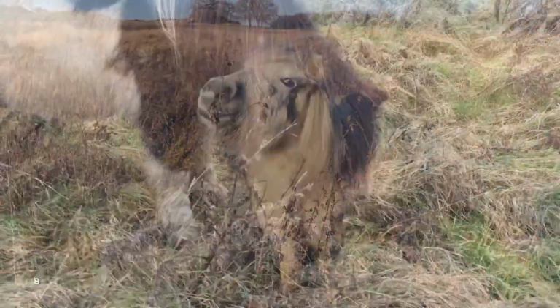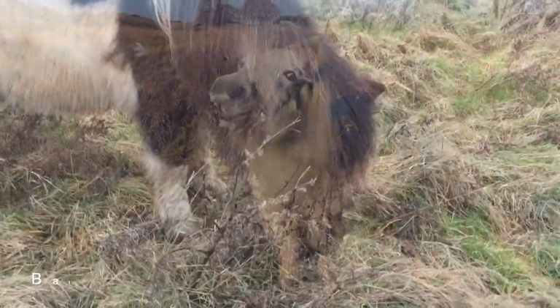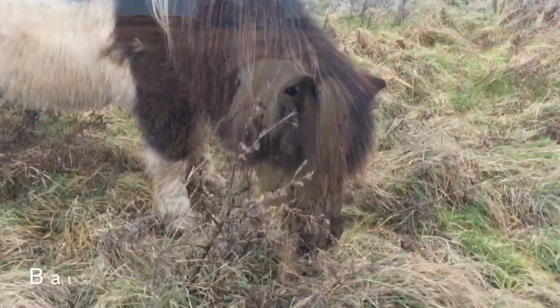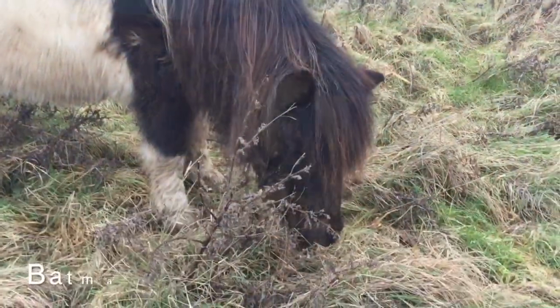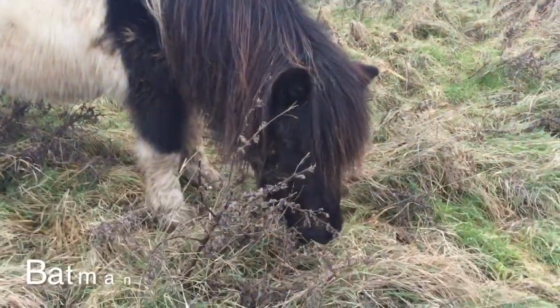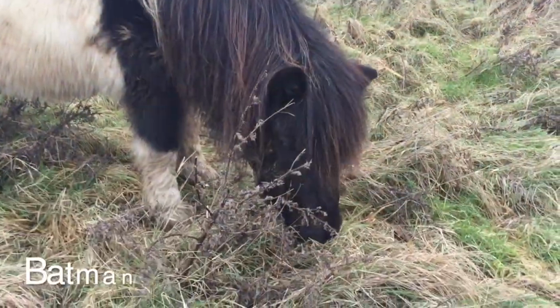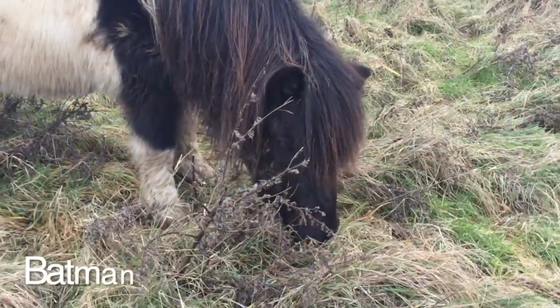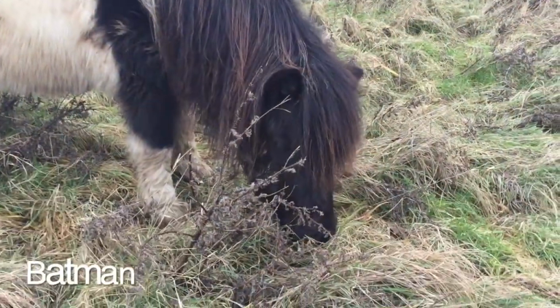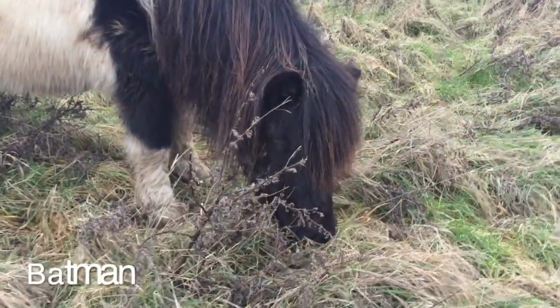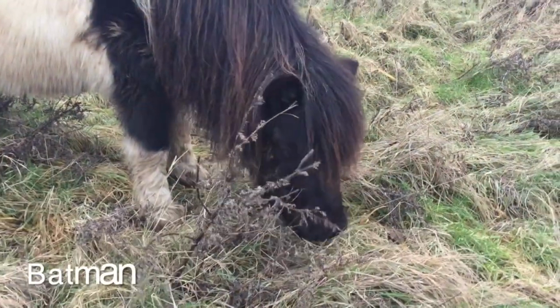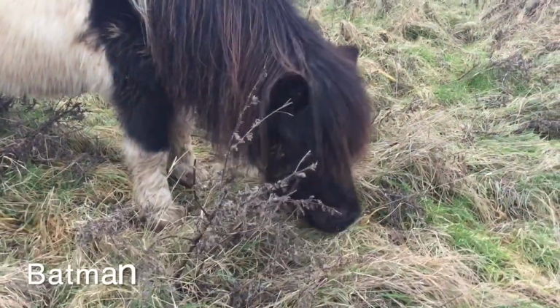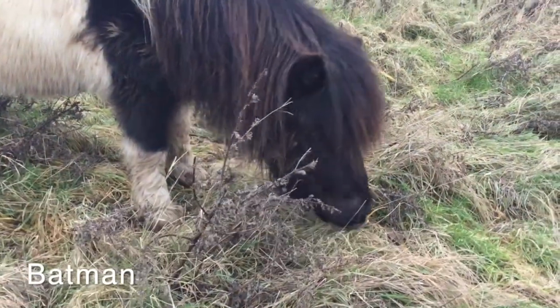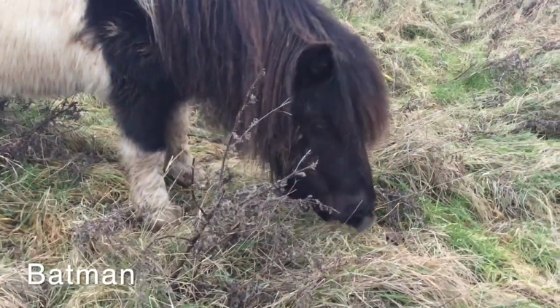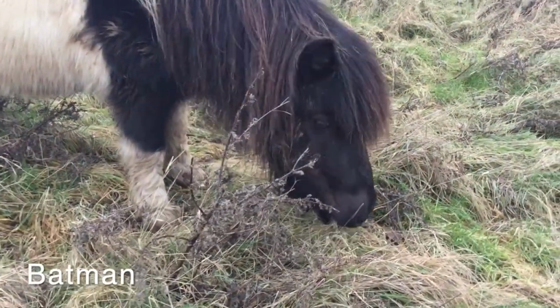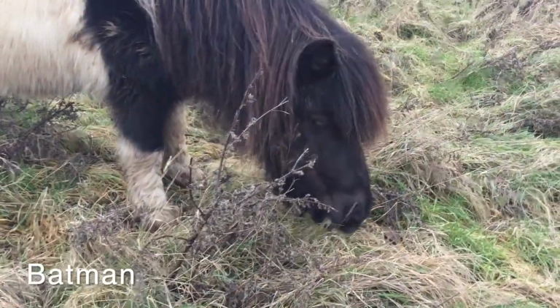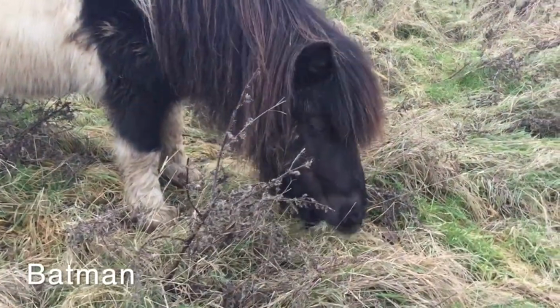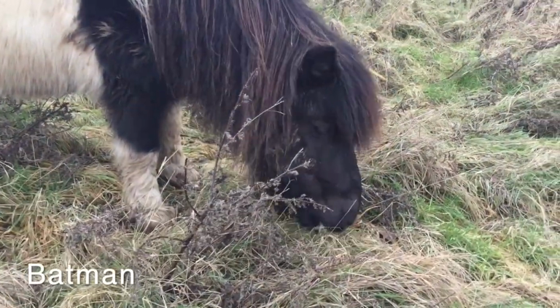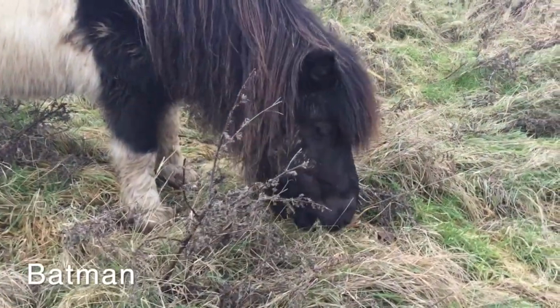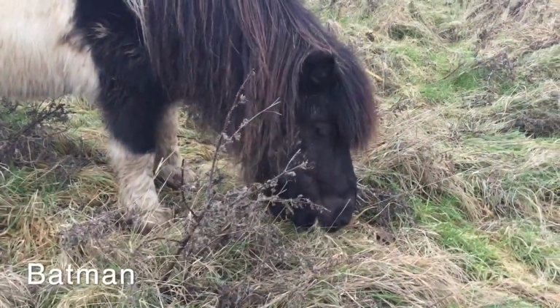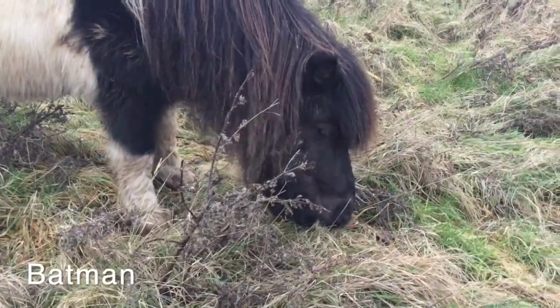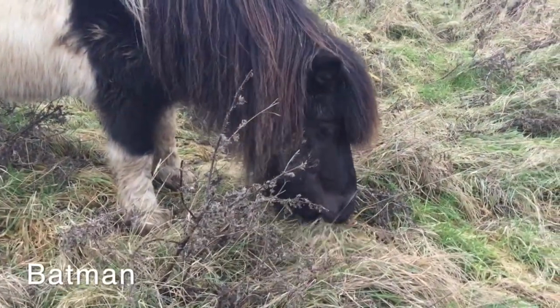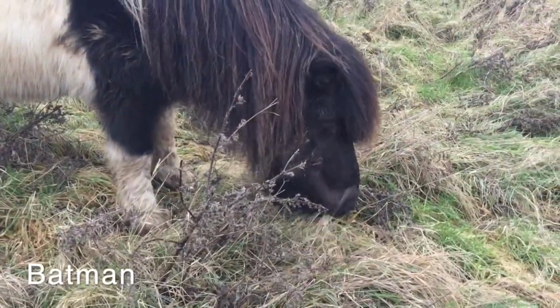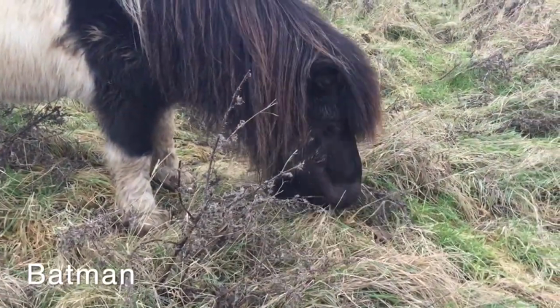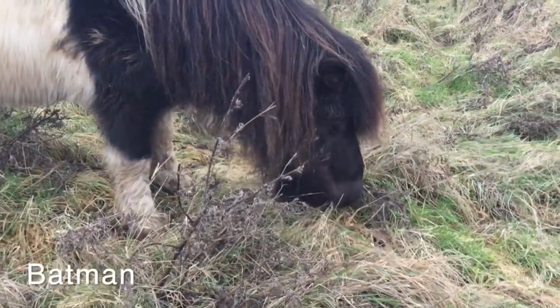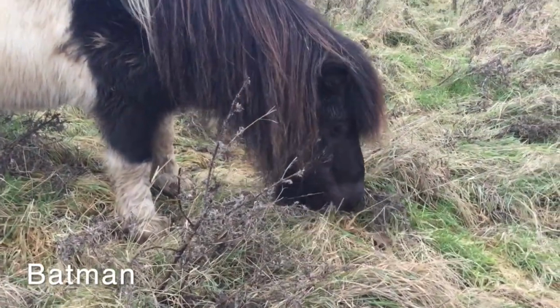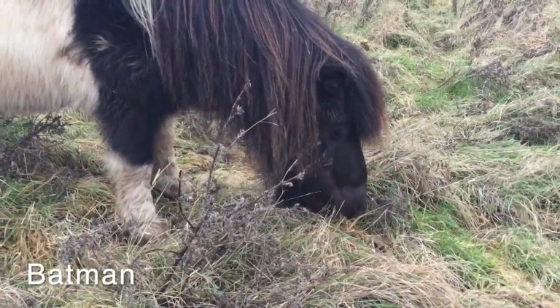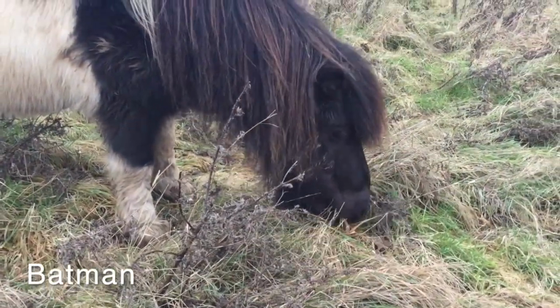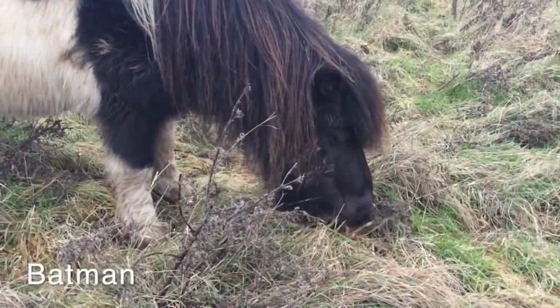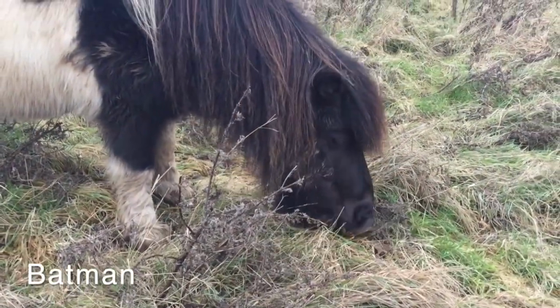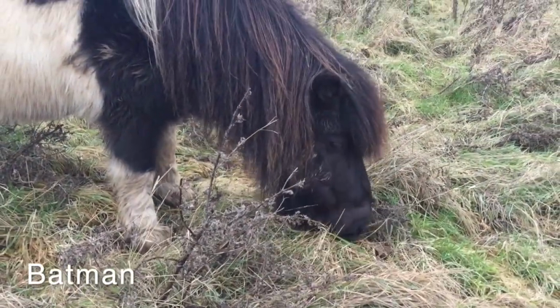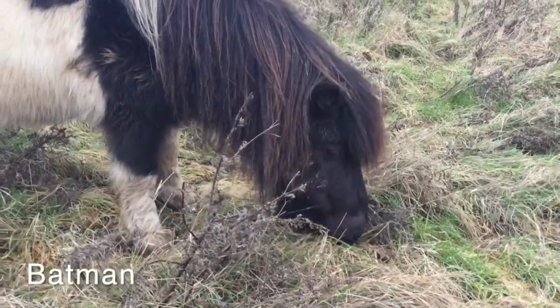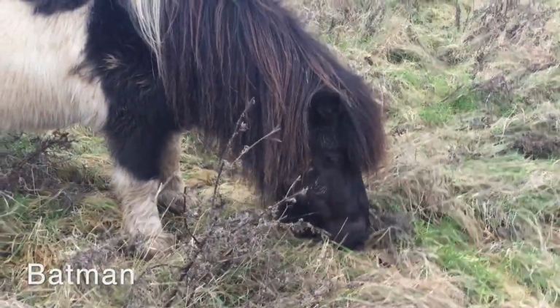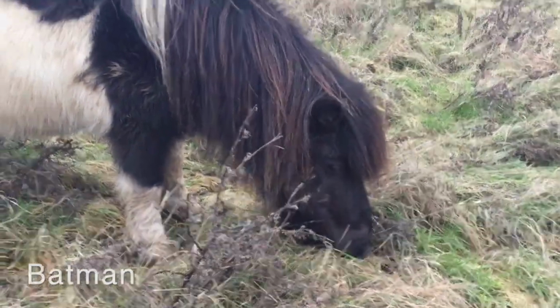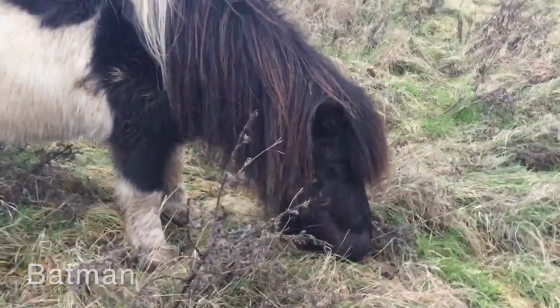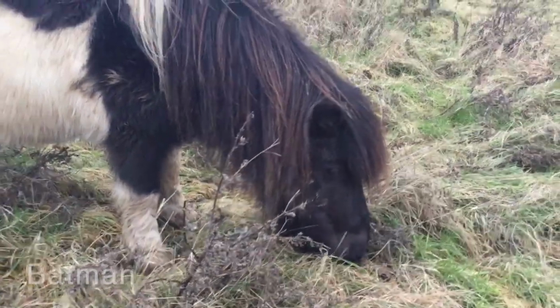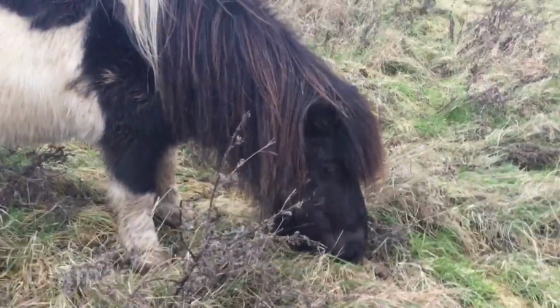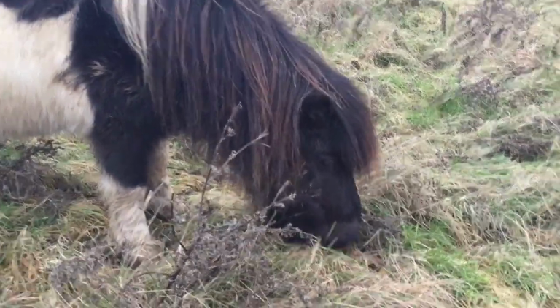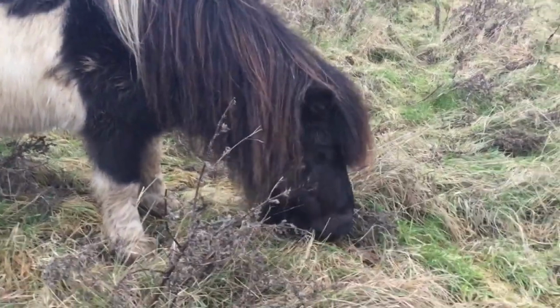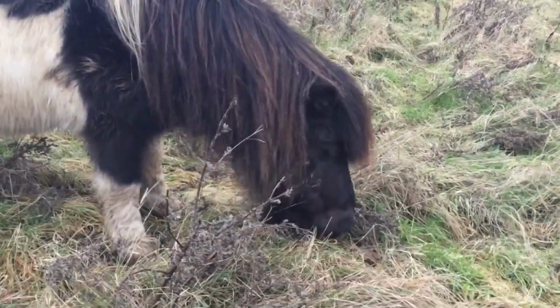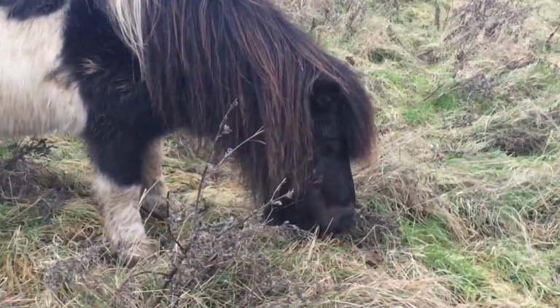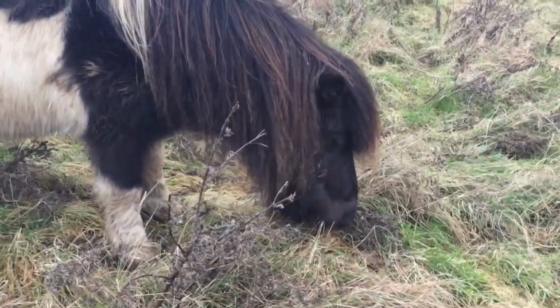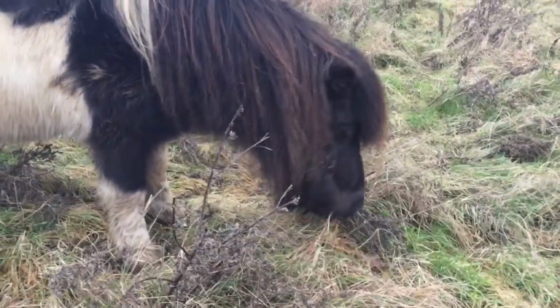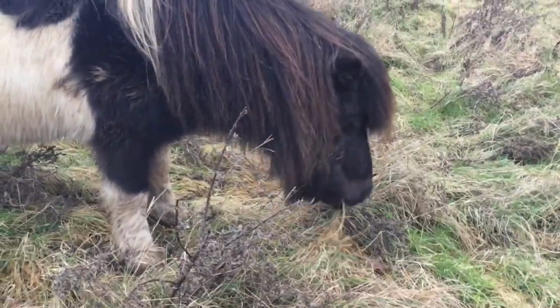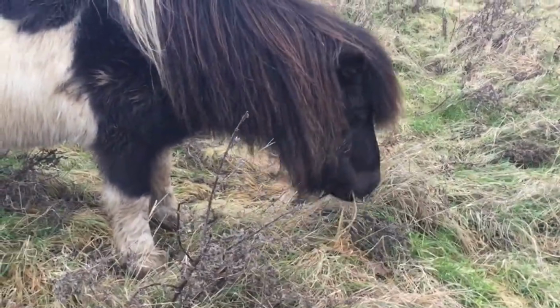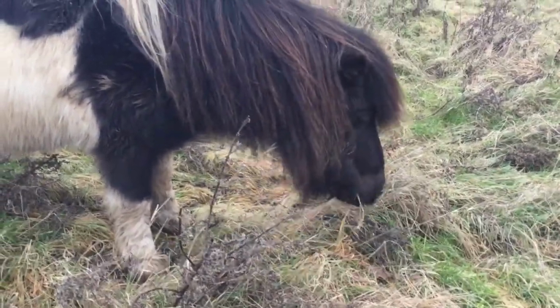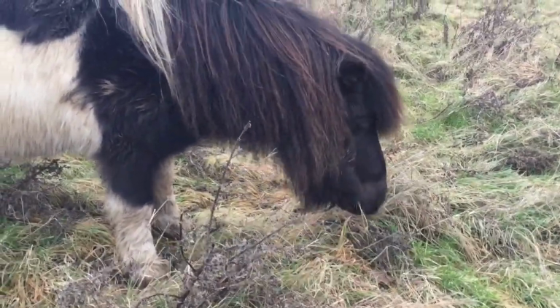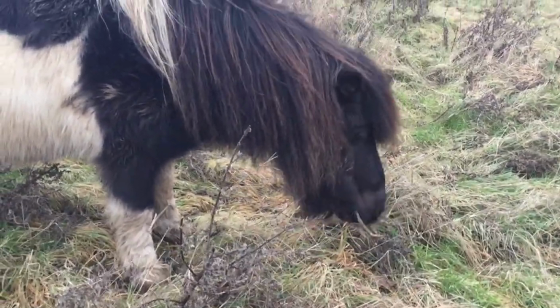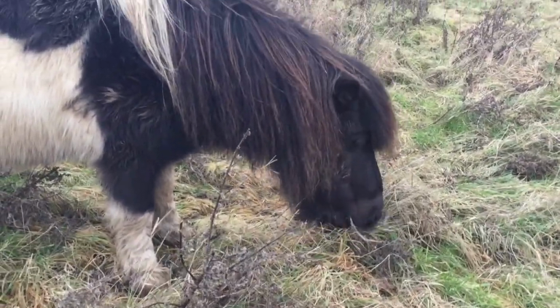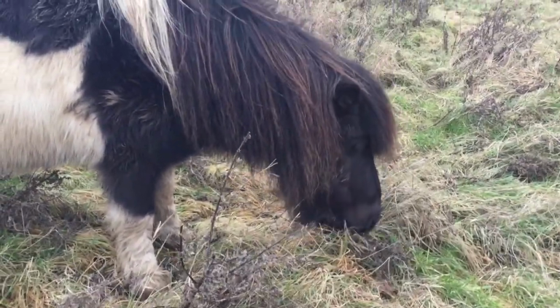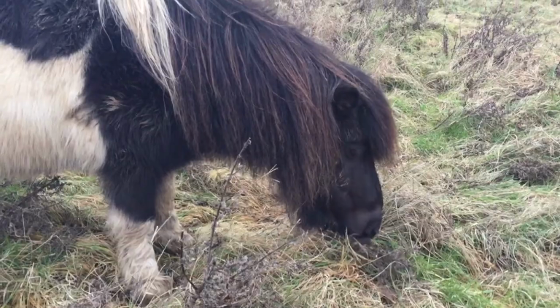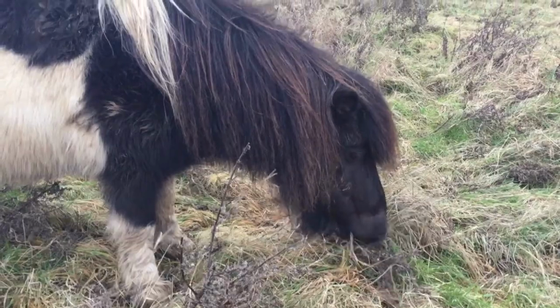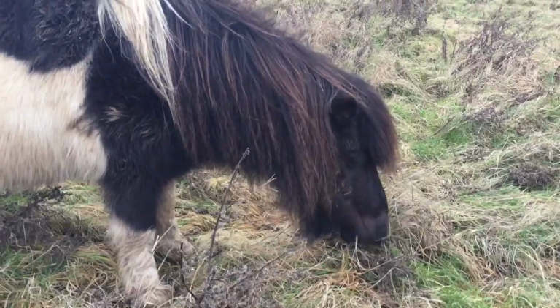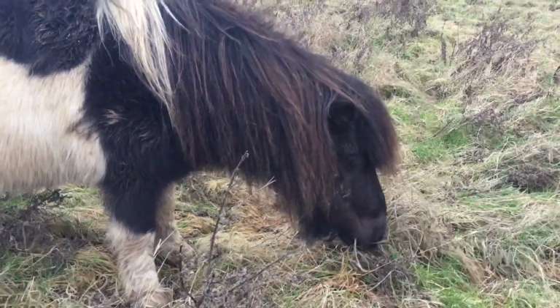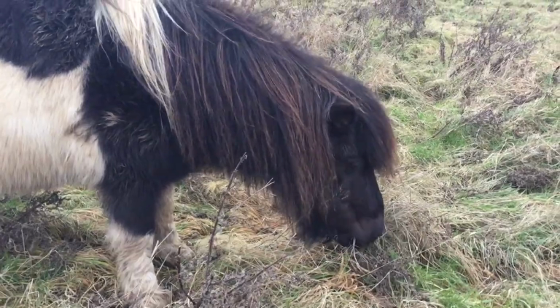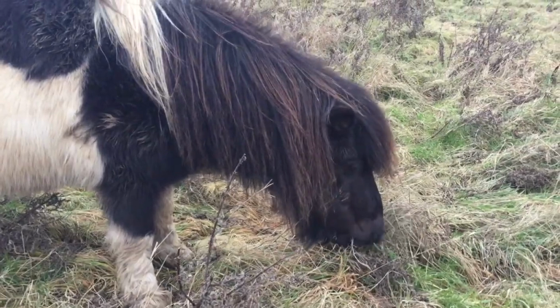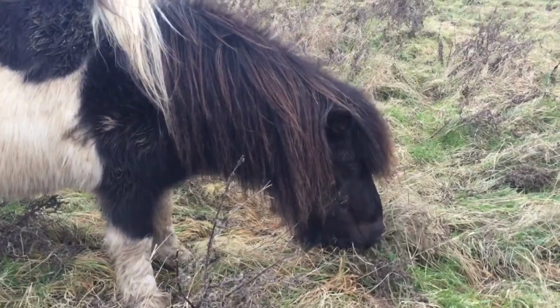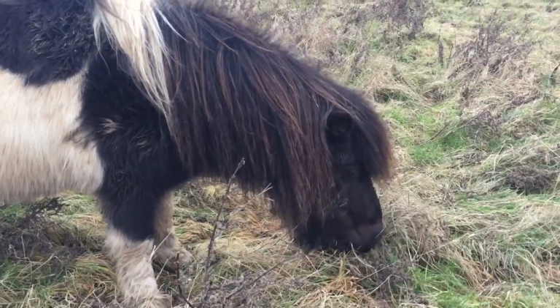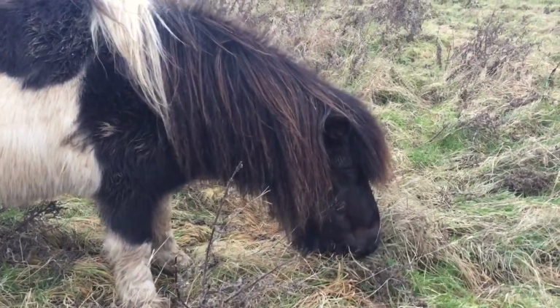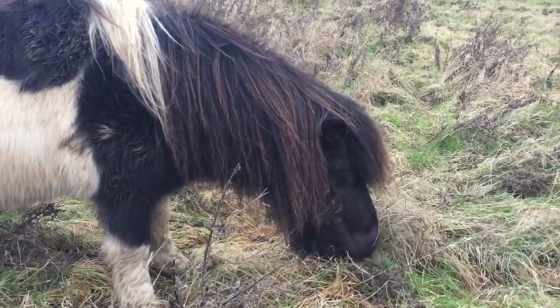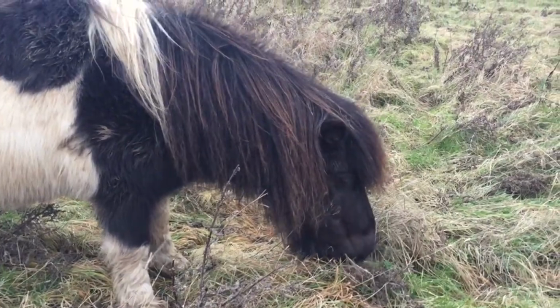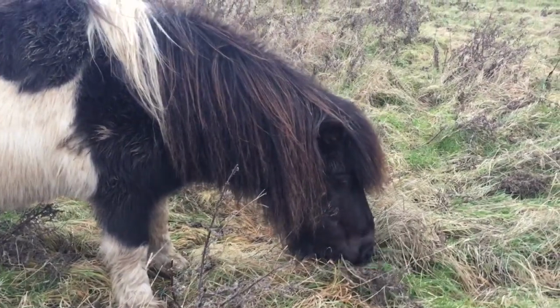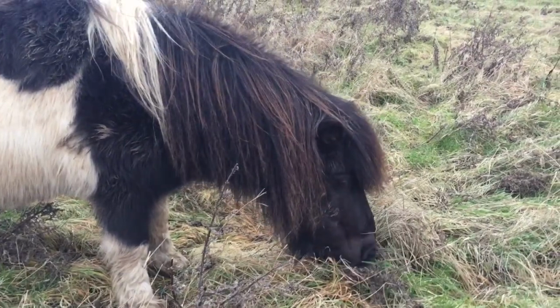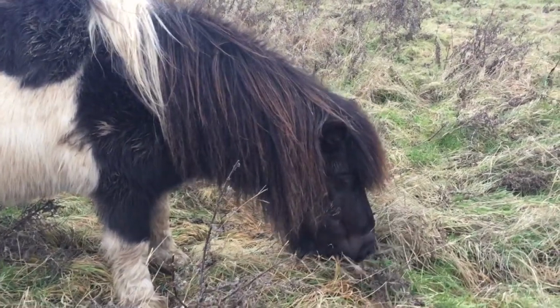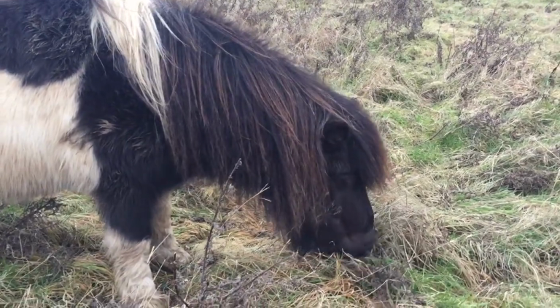Batman has also been enjoying the long grass now he's in the big field. That does look tasty, Batman.